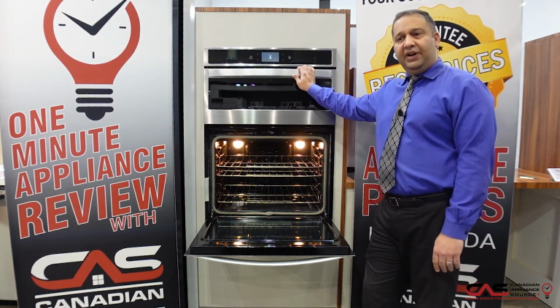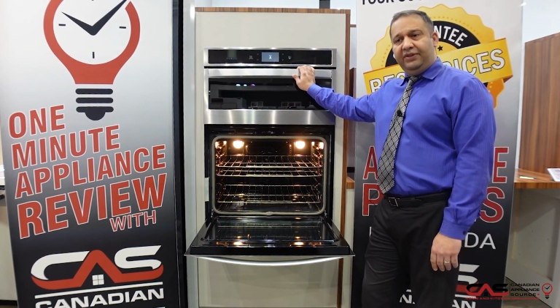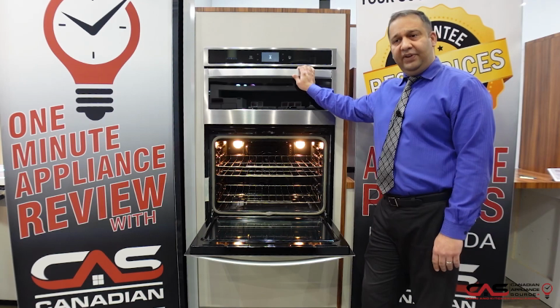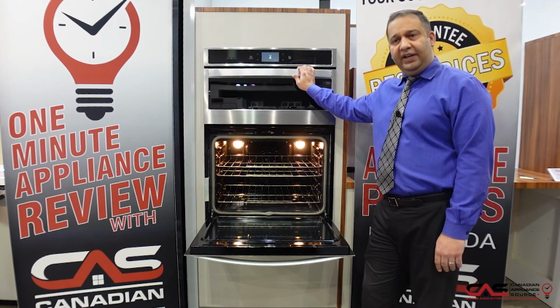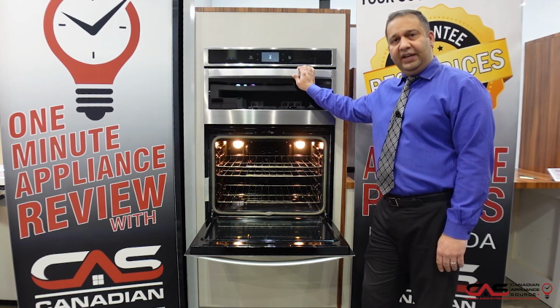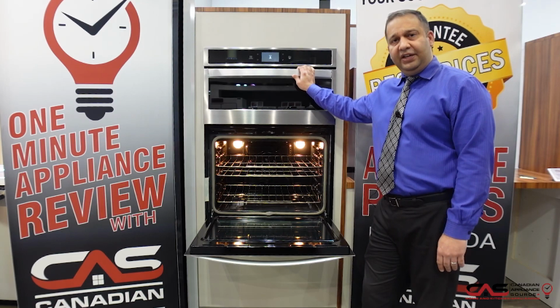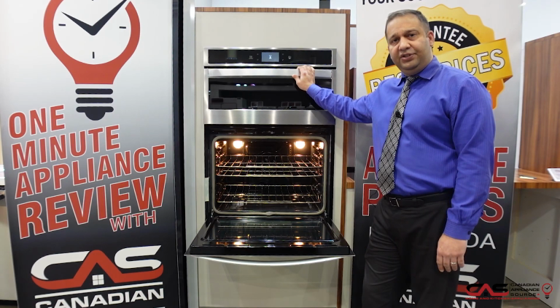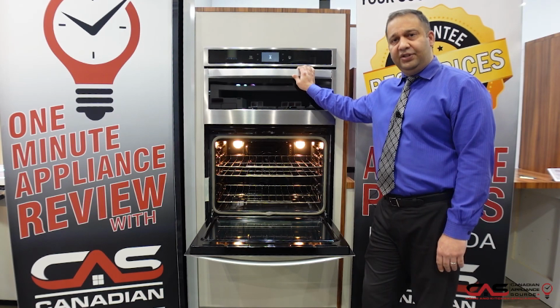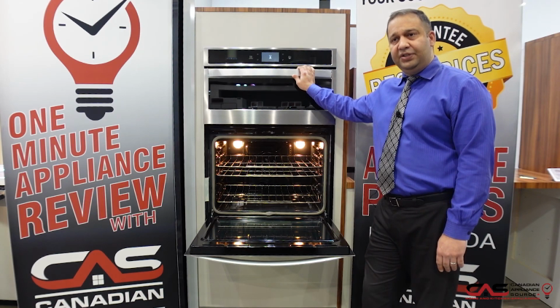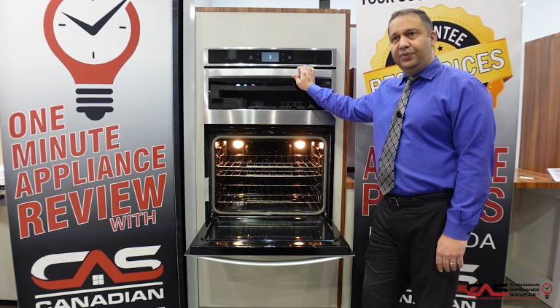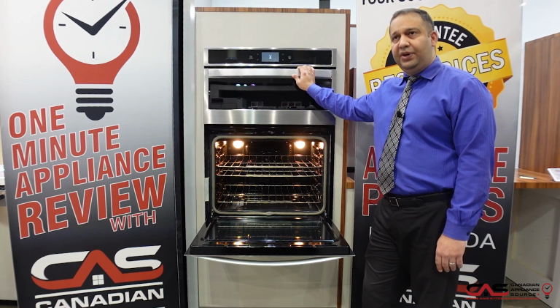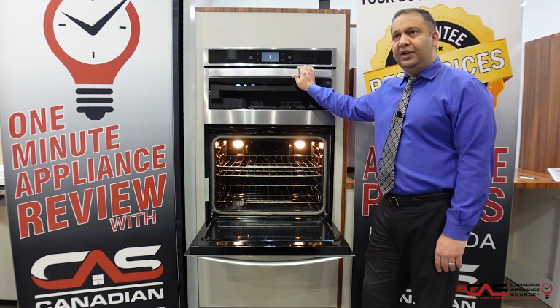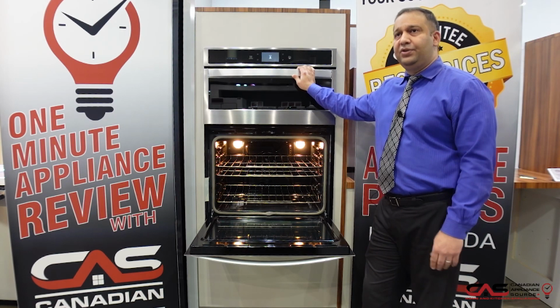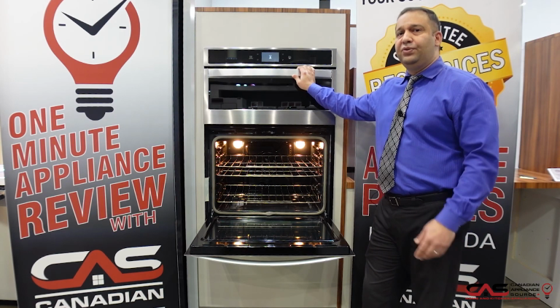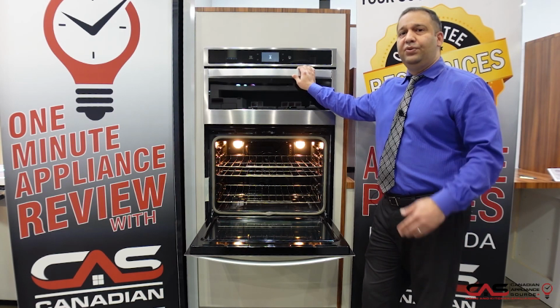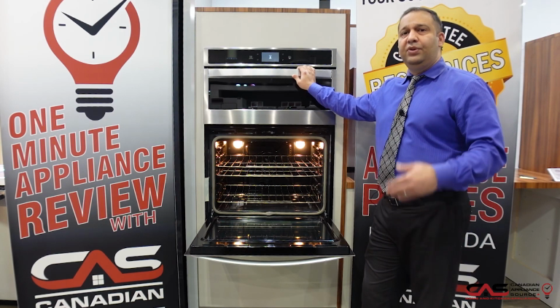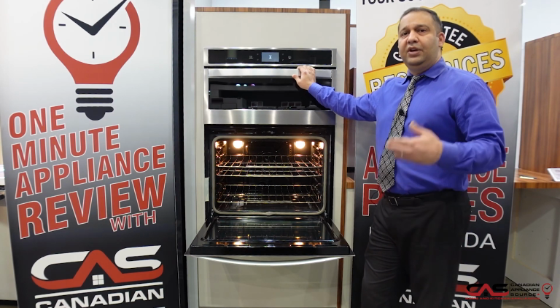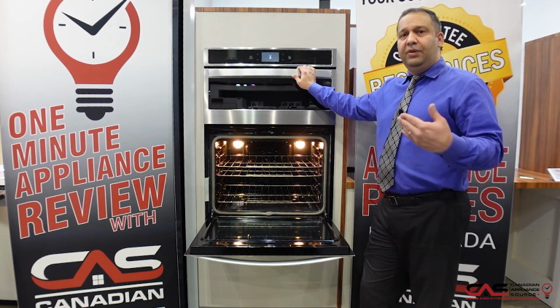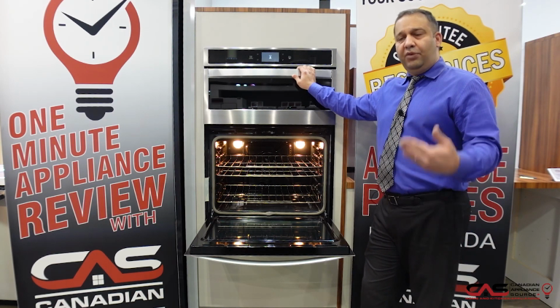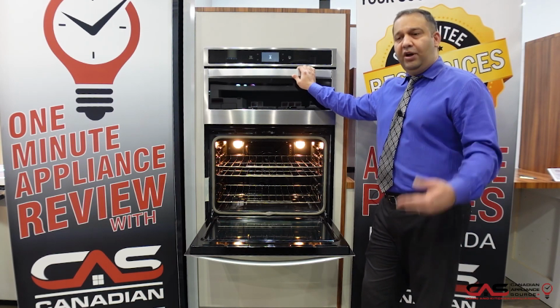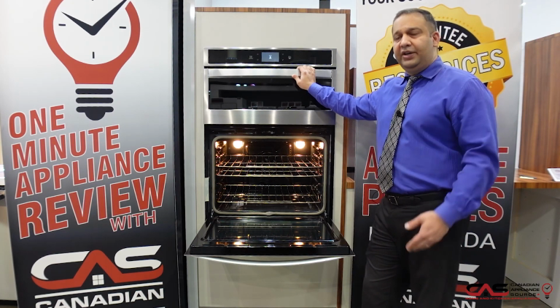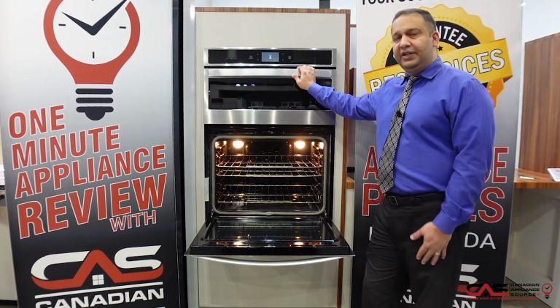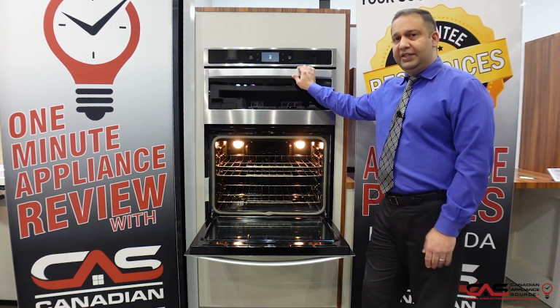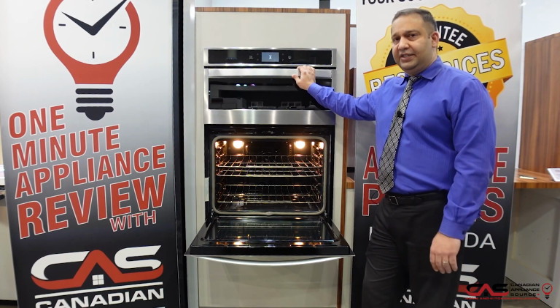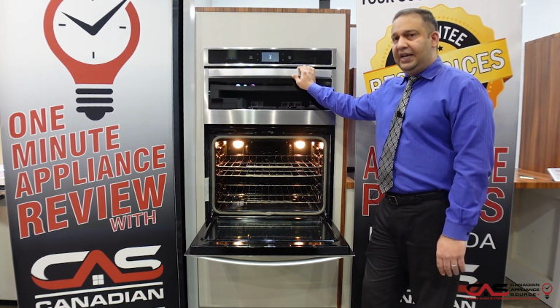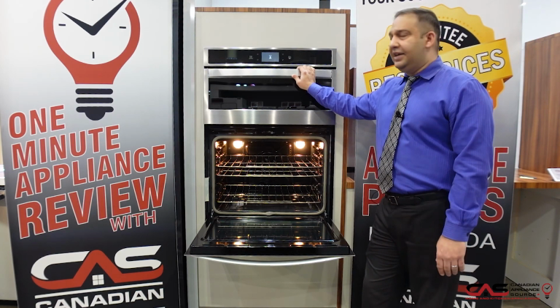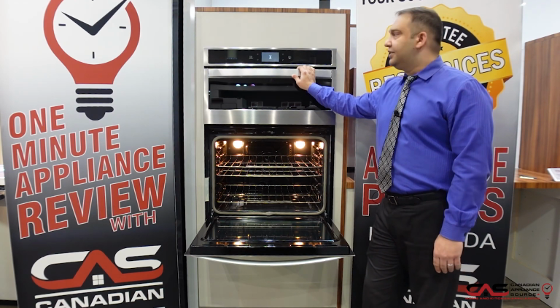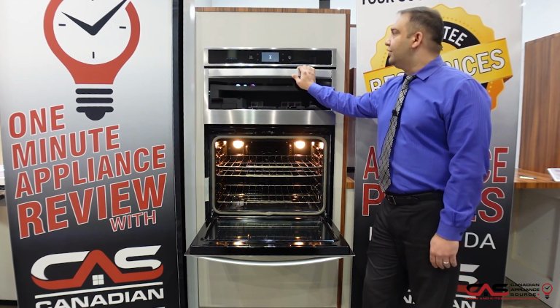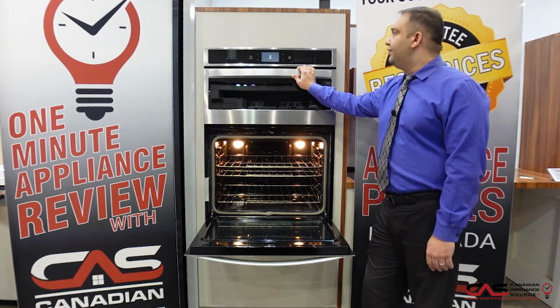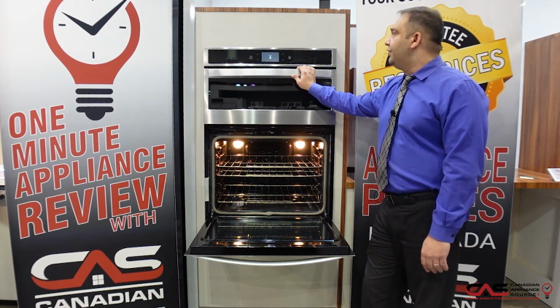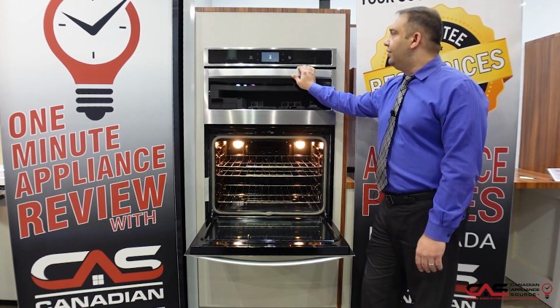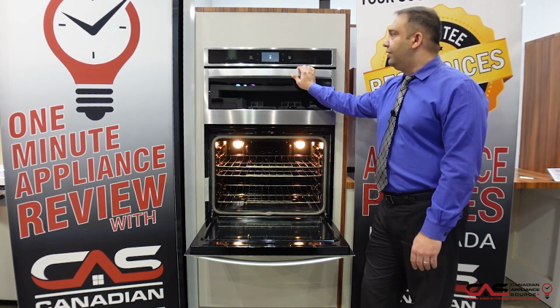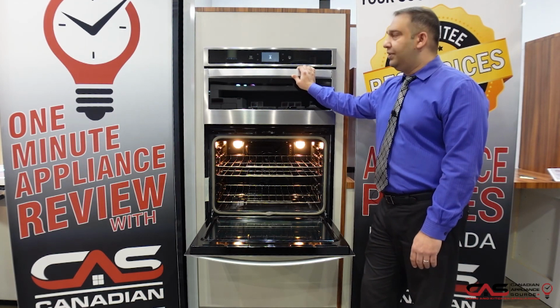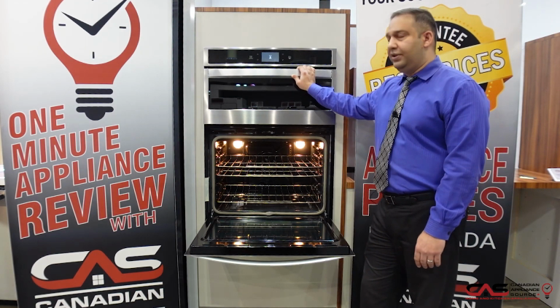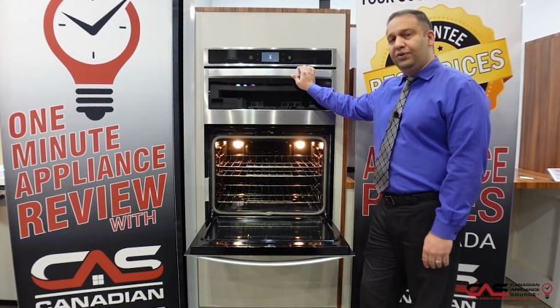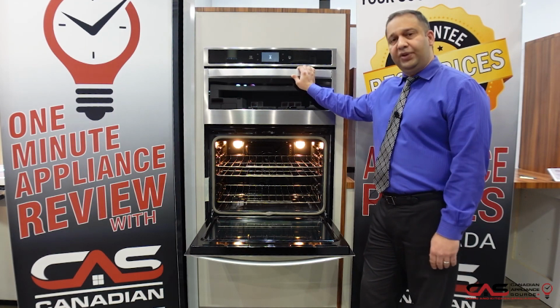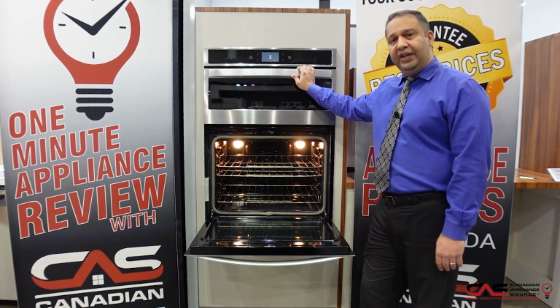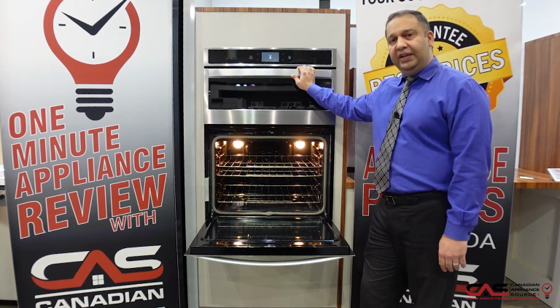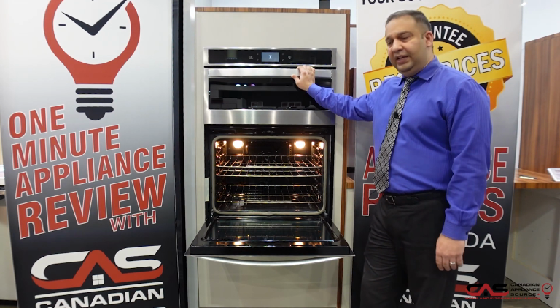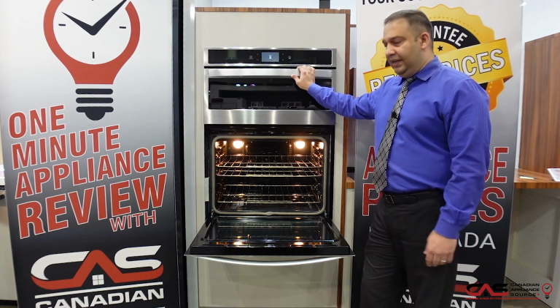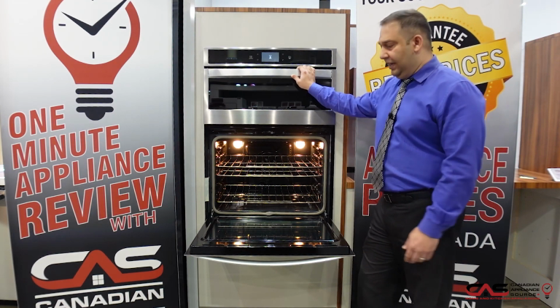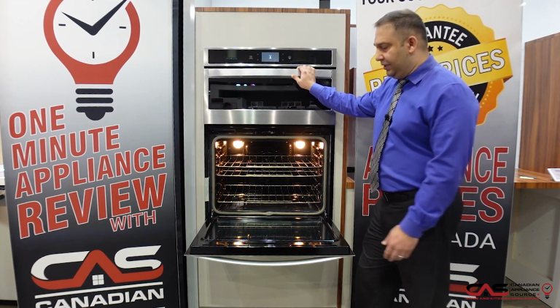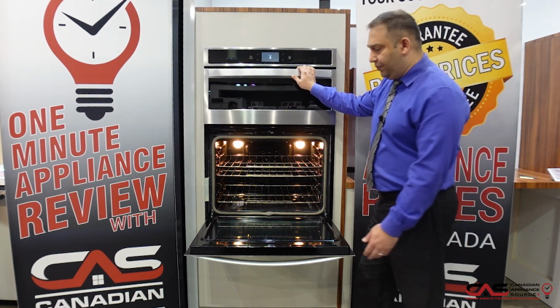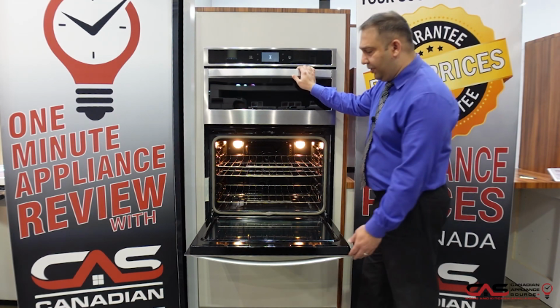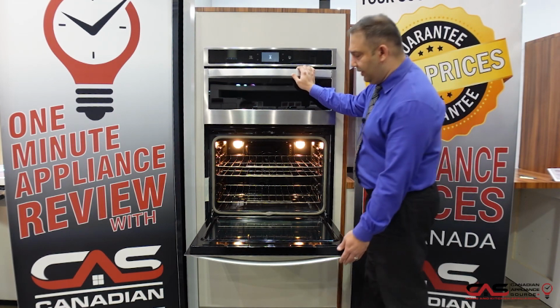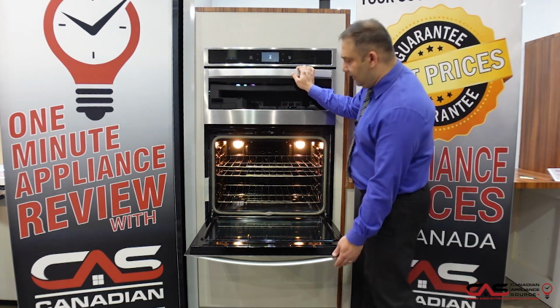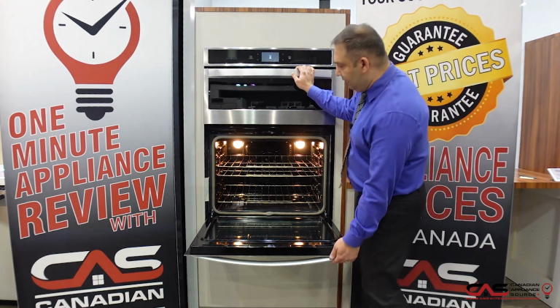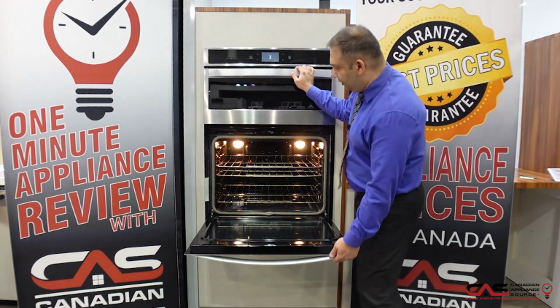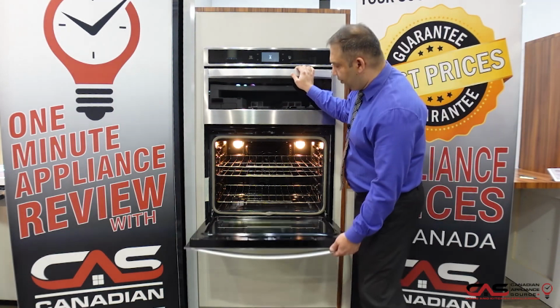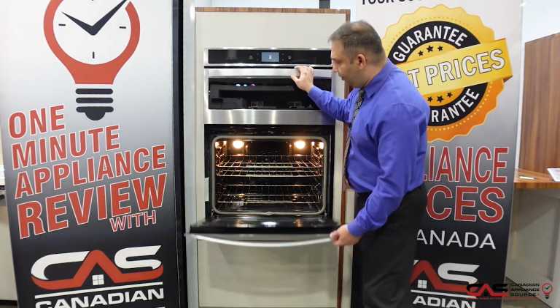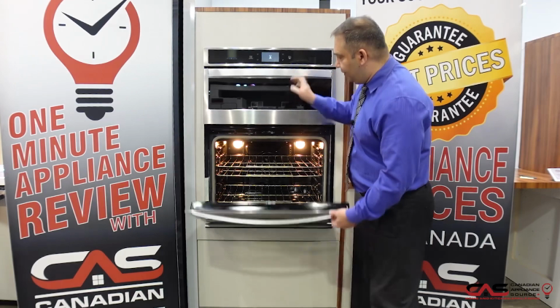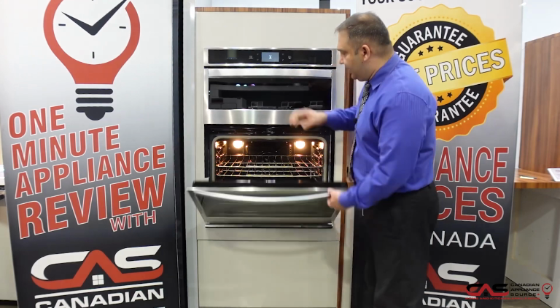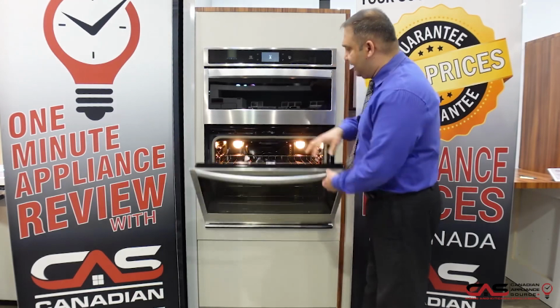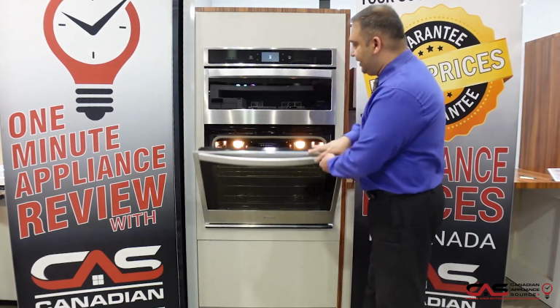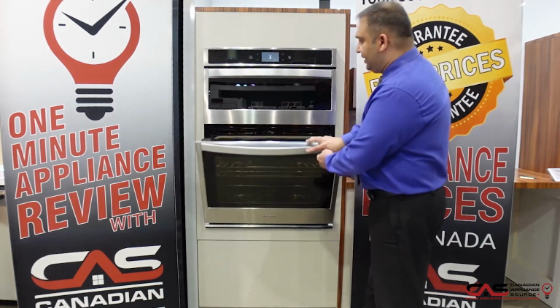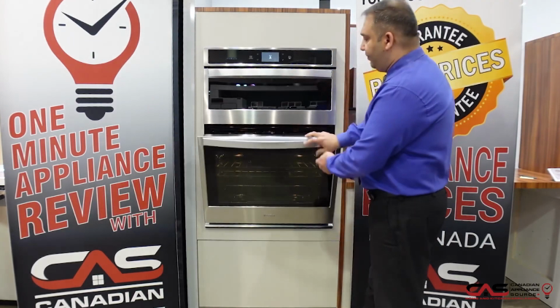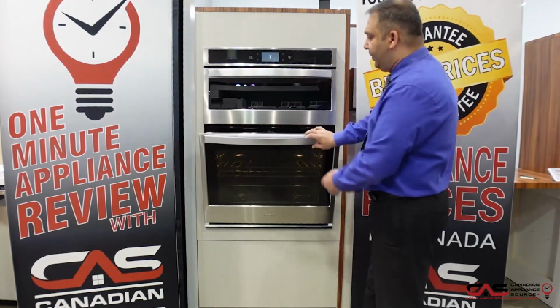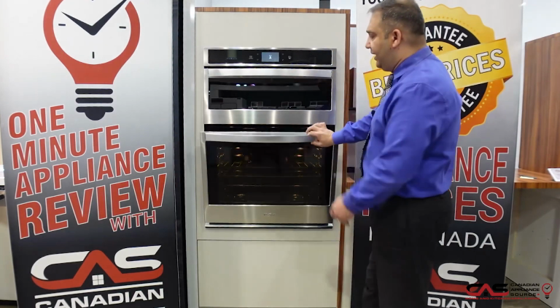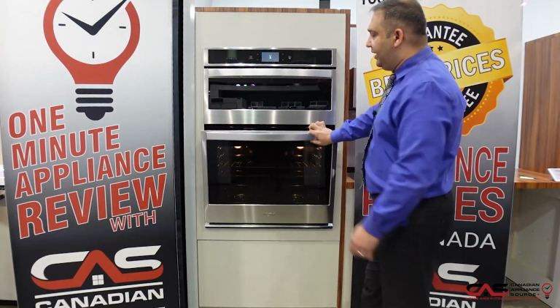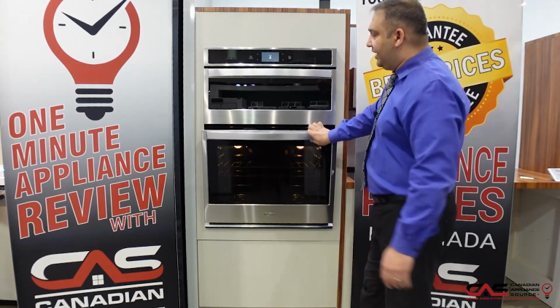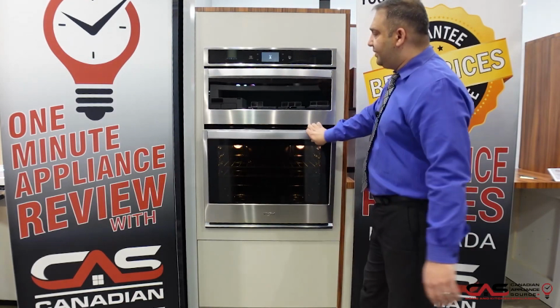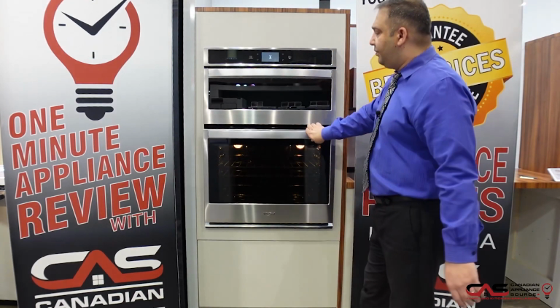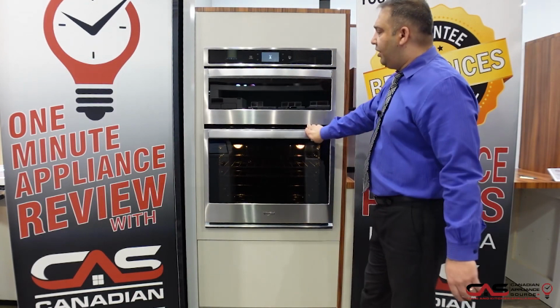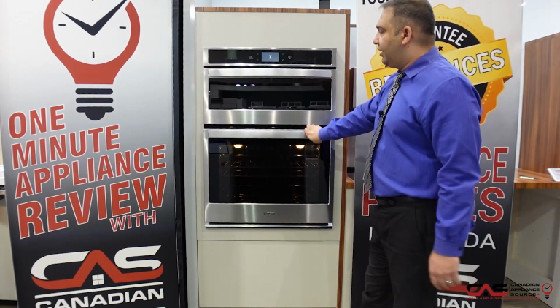The convection ensures your food is evenly baked. You also have Wi-Fi connectivity, so you can use the Wi-Fi connection to monitor the status of your cooking. This is a very nice model from Whirlpool that we have on display.